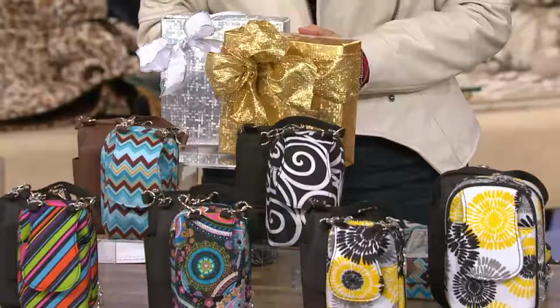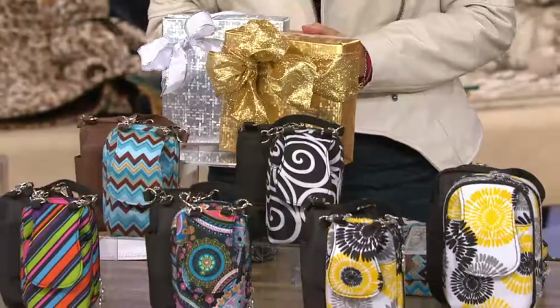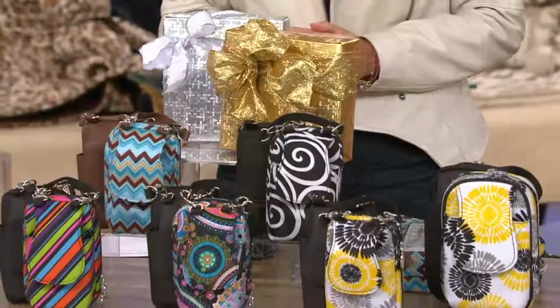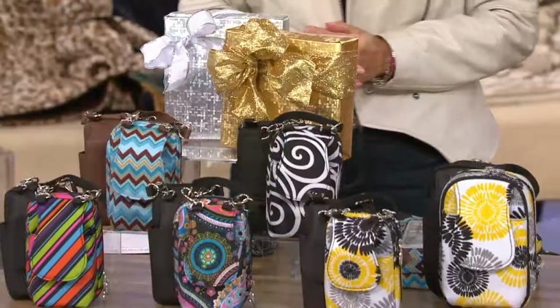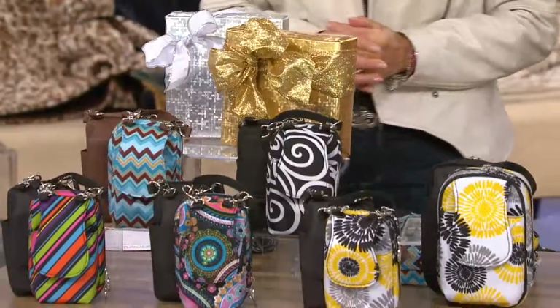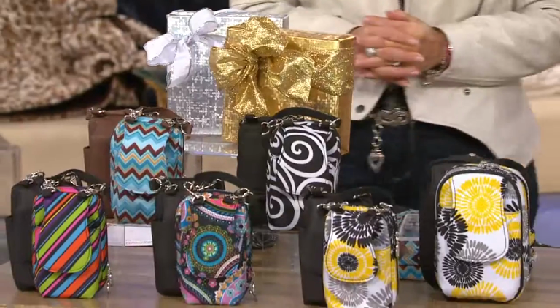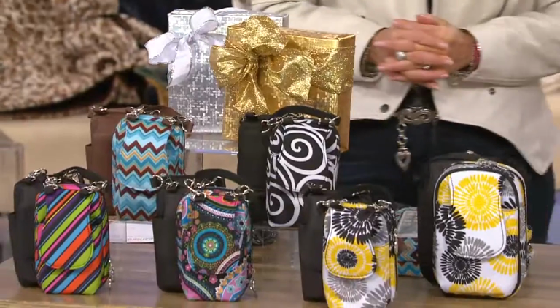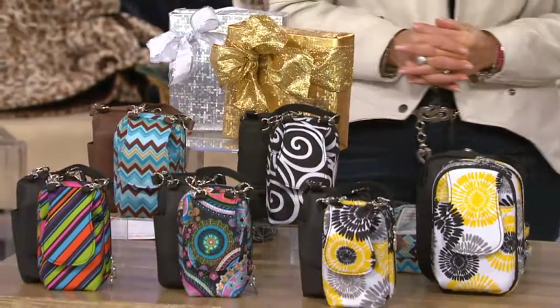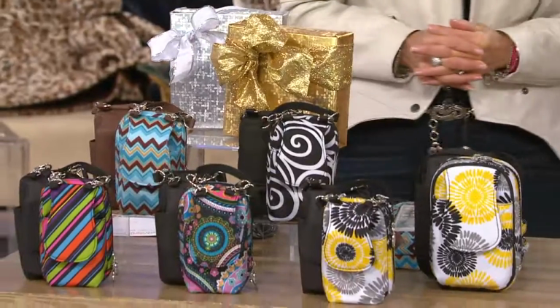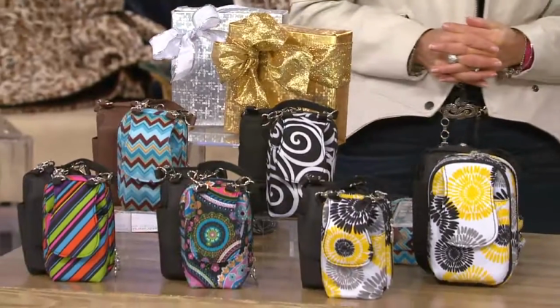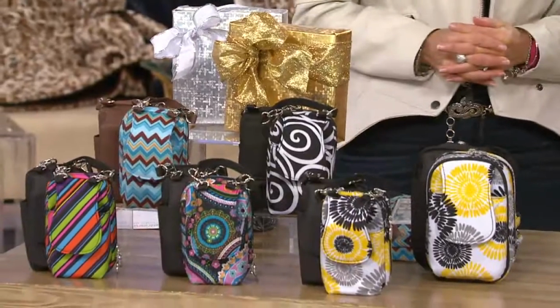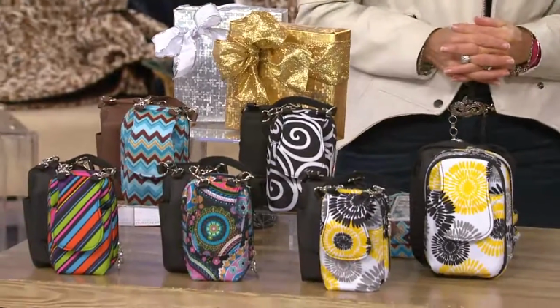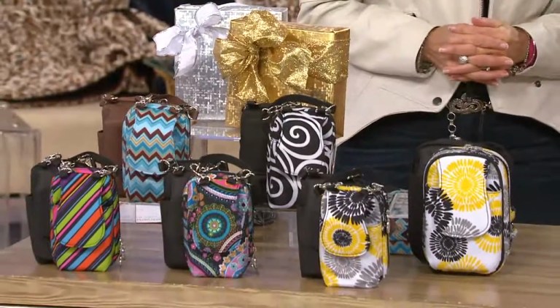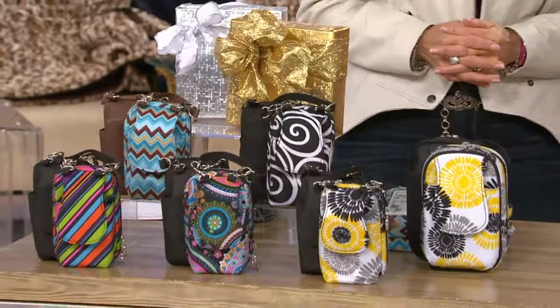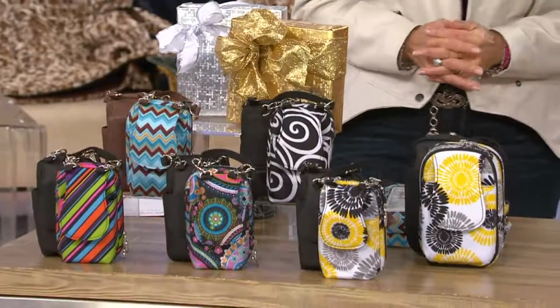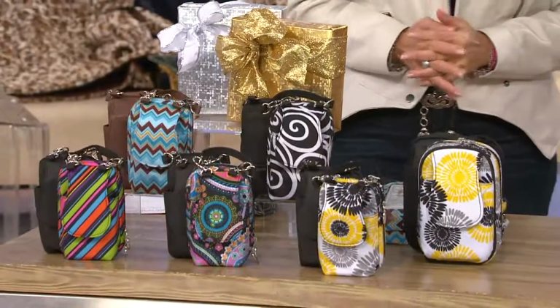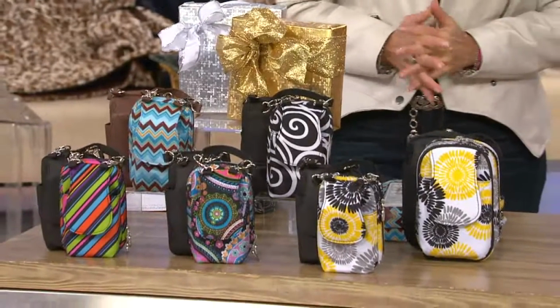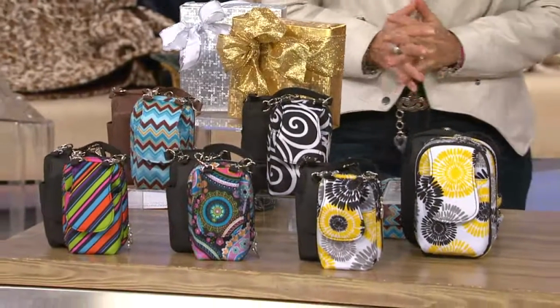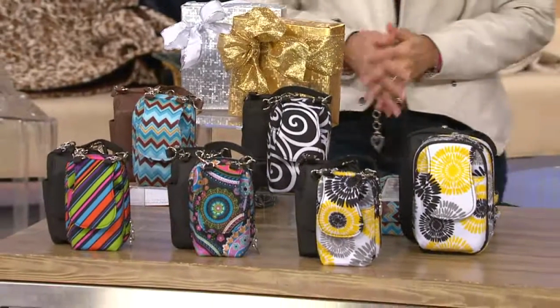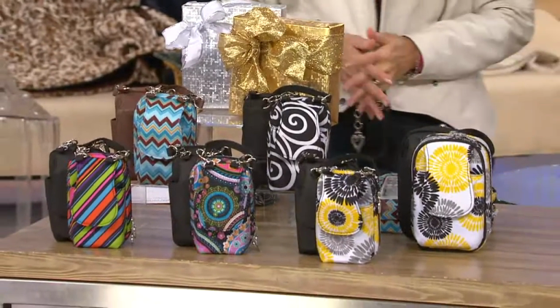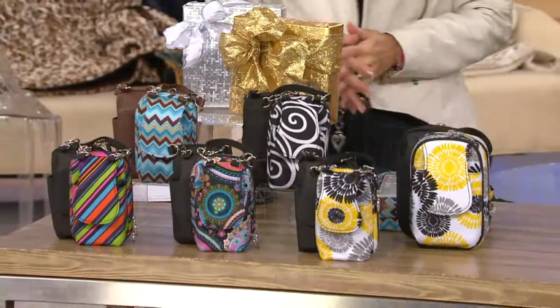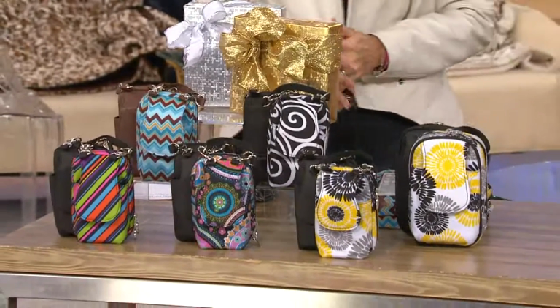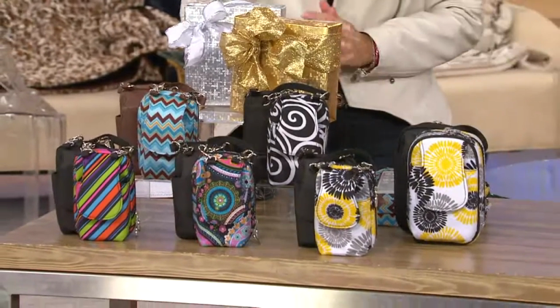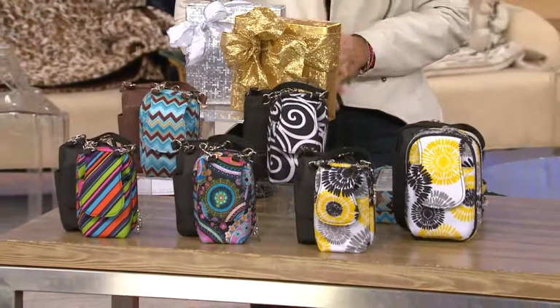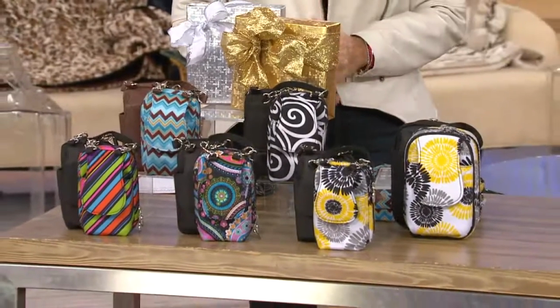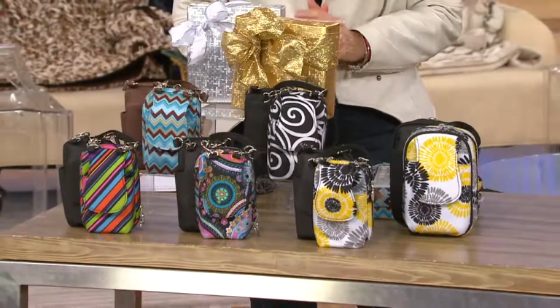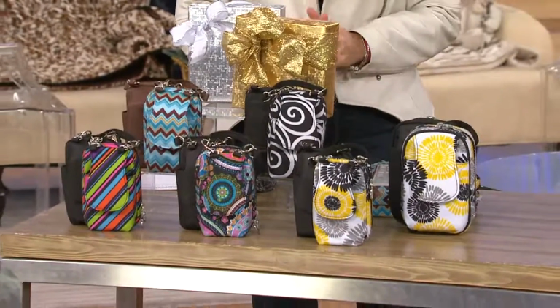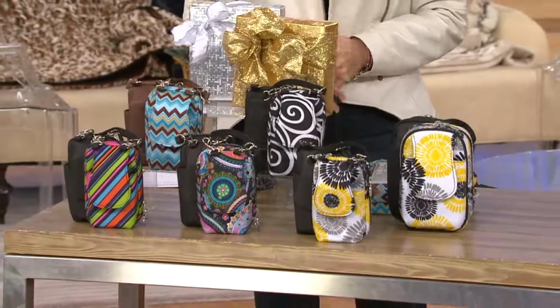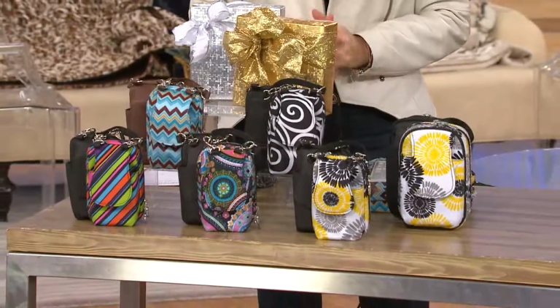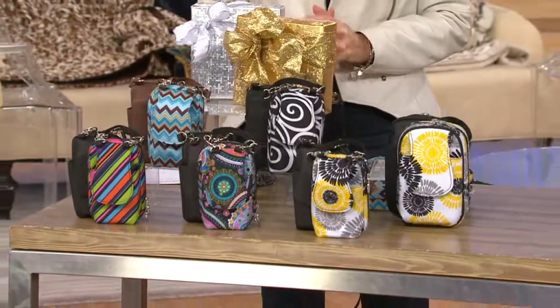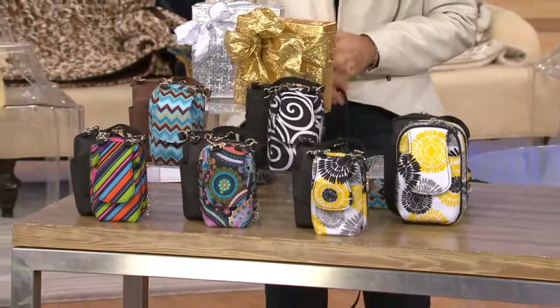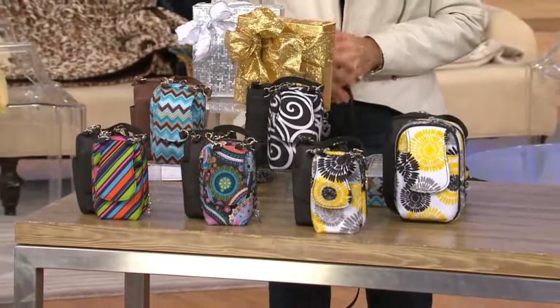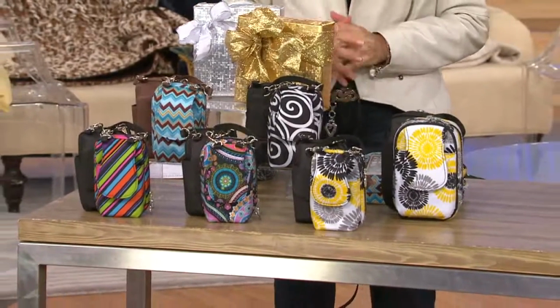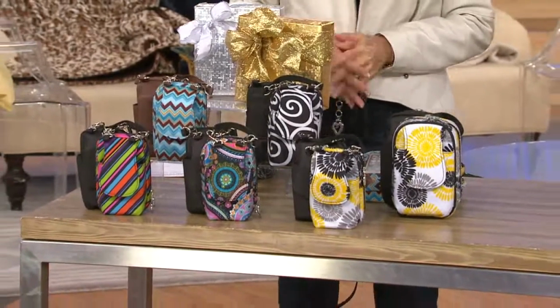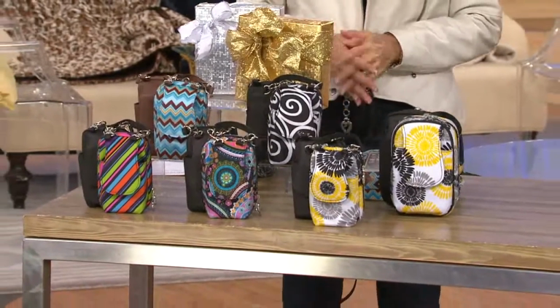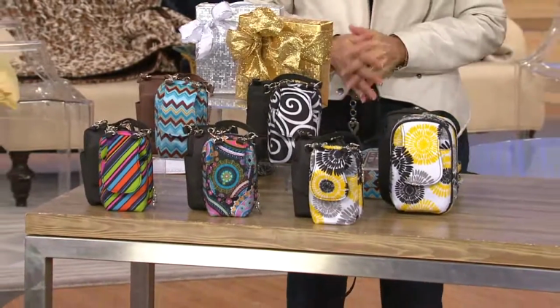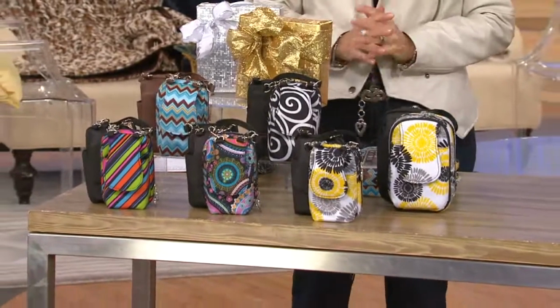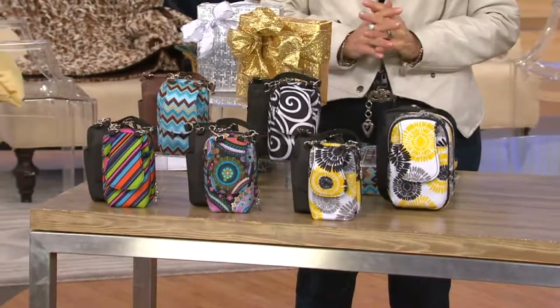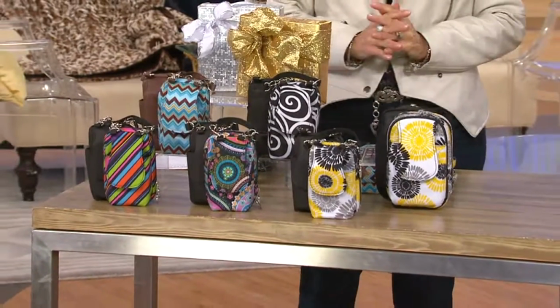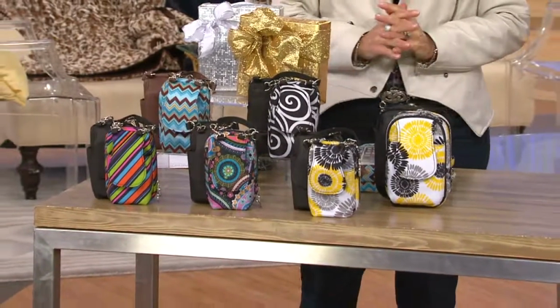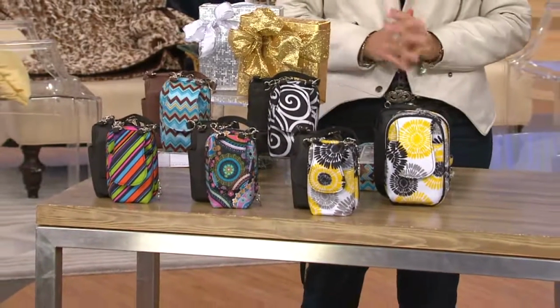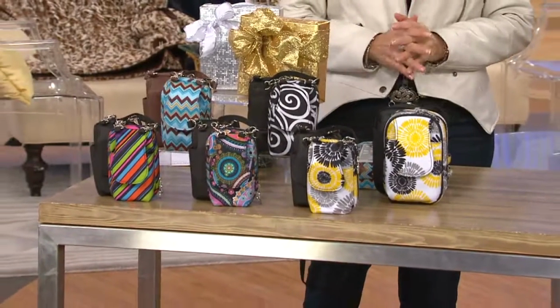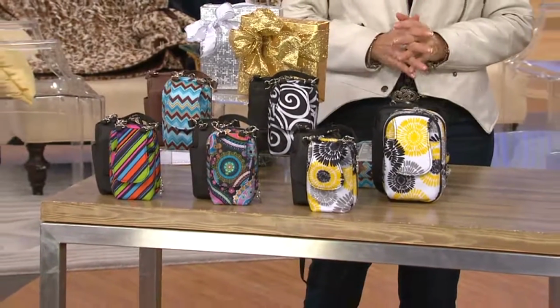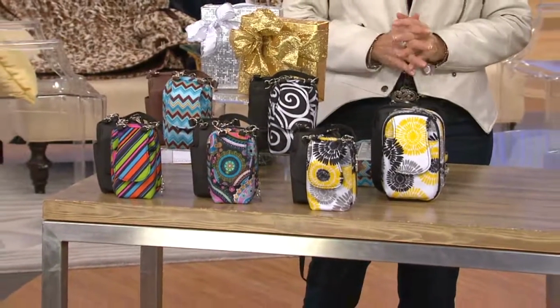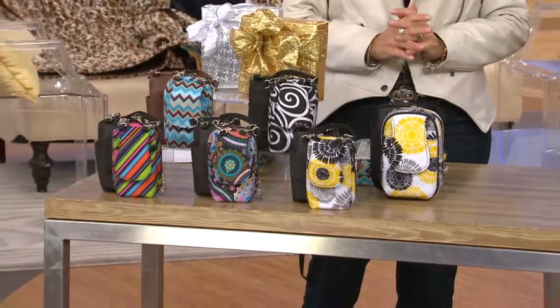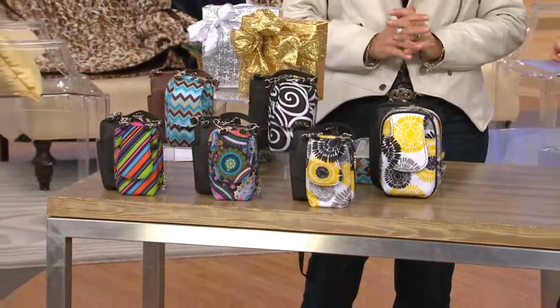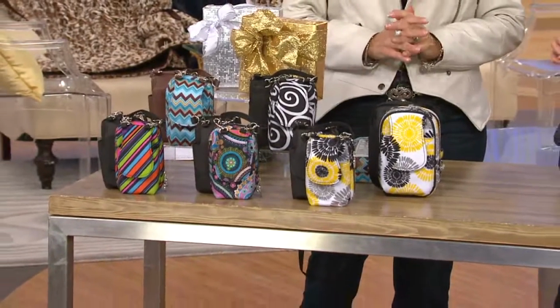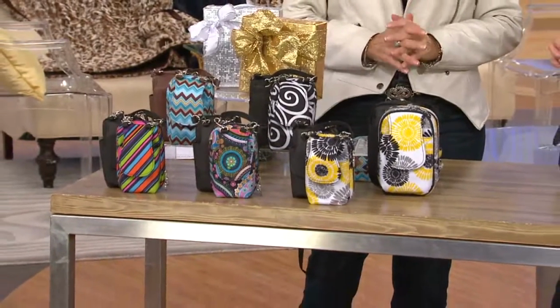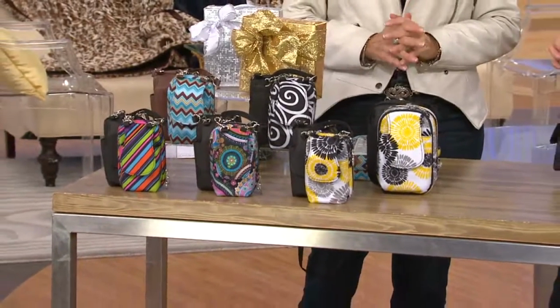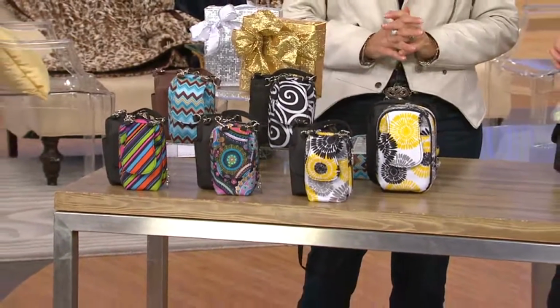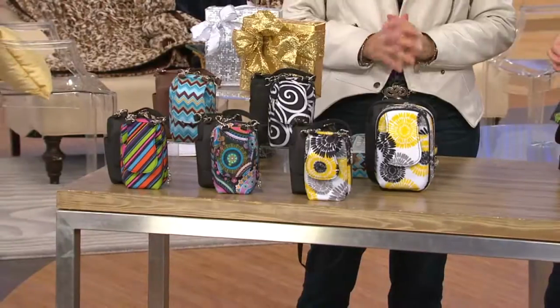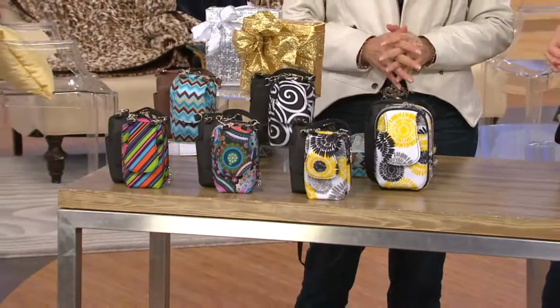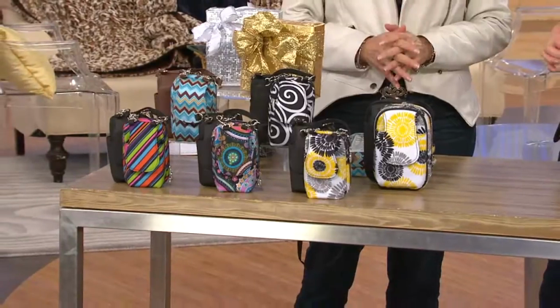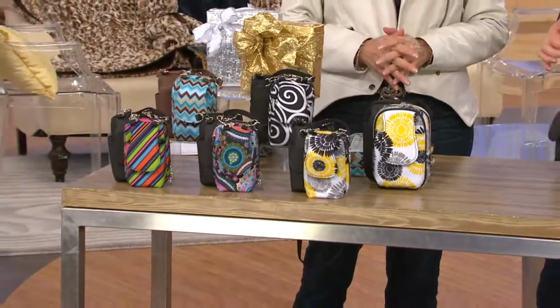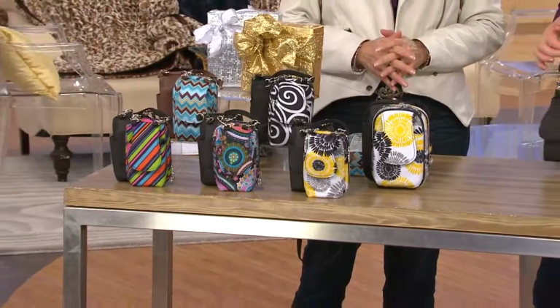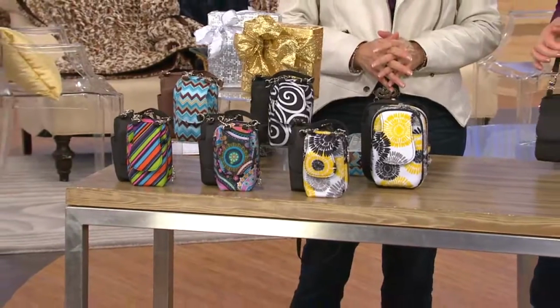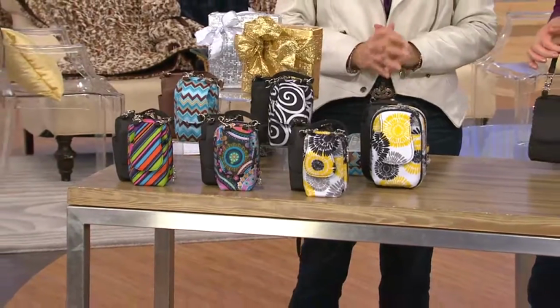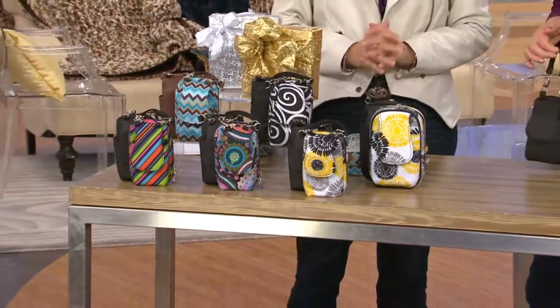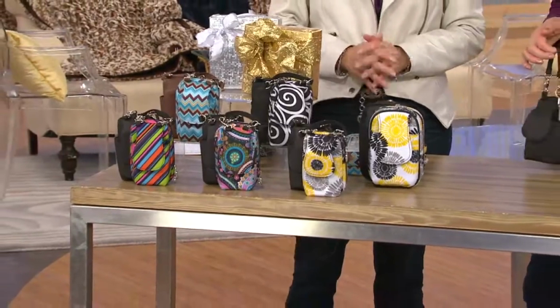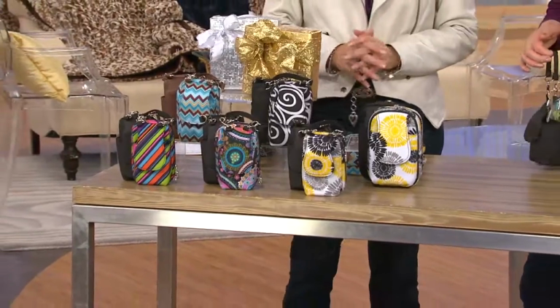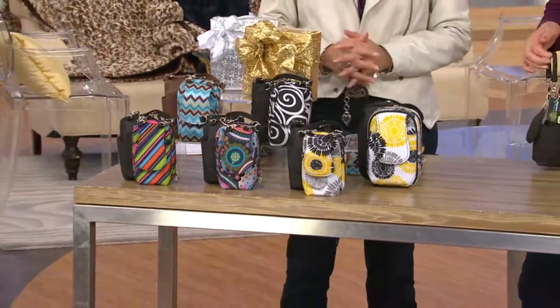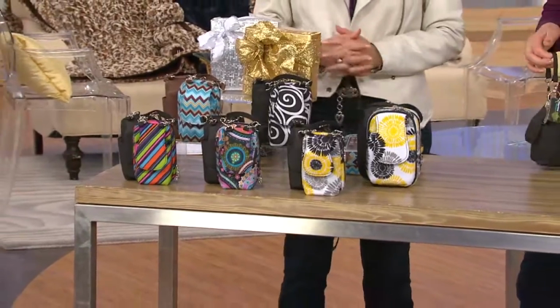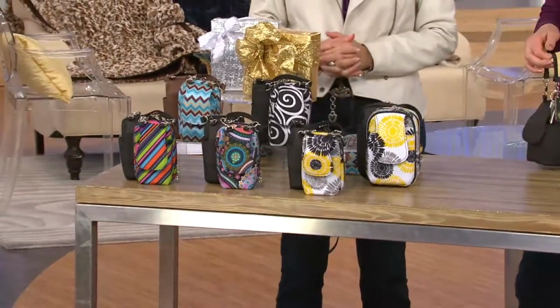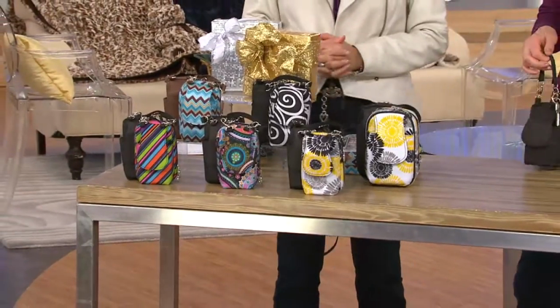For everything that you're buying tonight, as long as you're using a major credit card, it's going to get to you by Christmas. We're going to guarantee that.